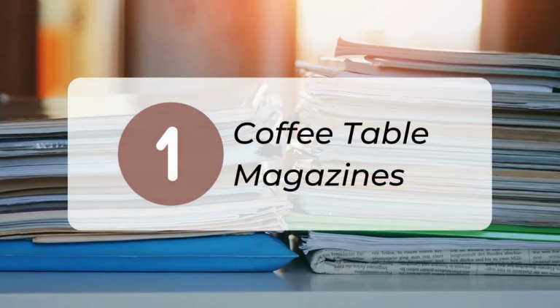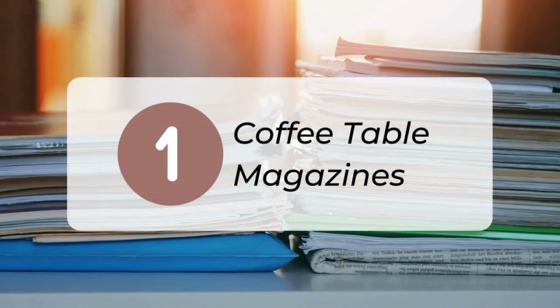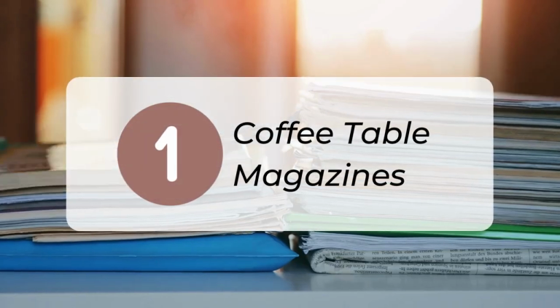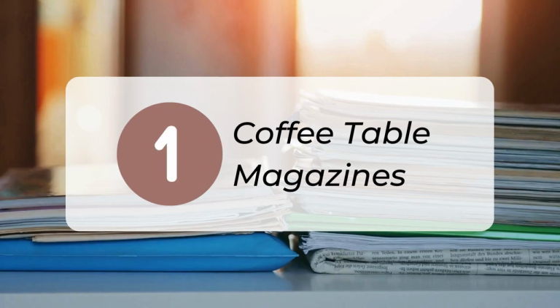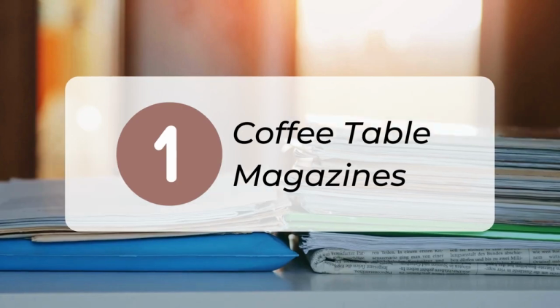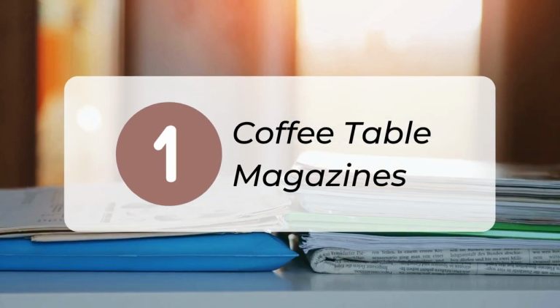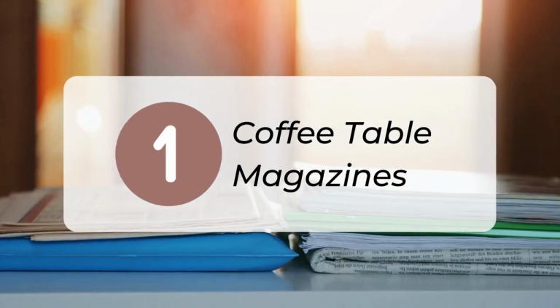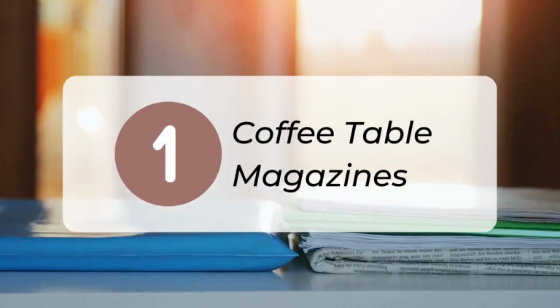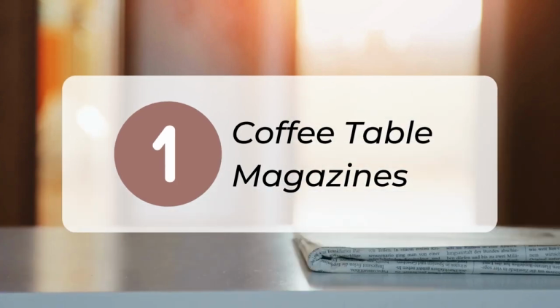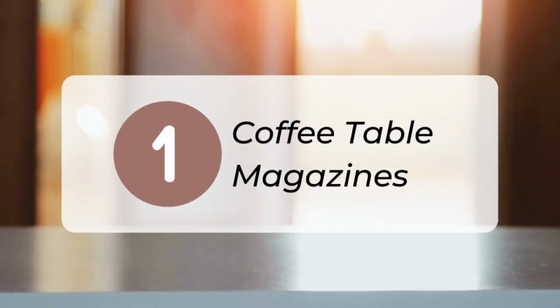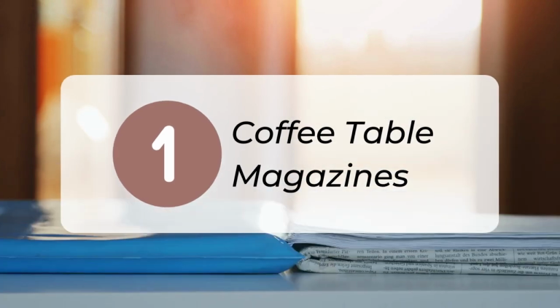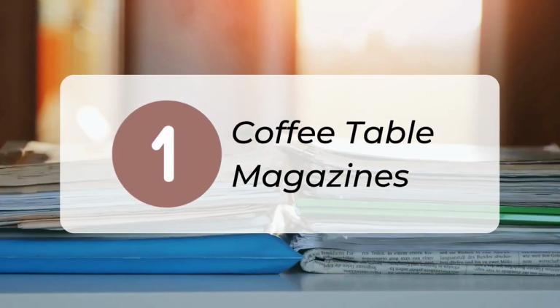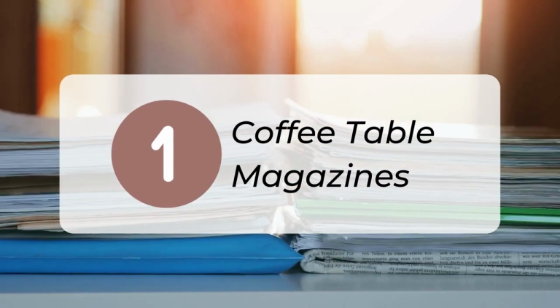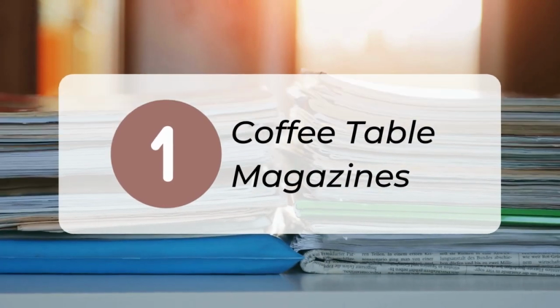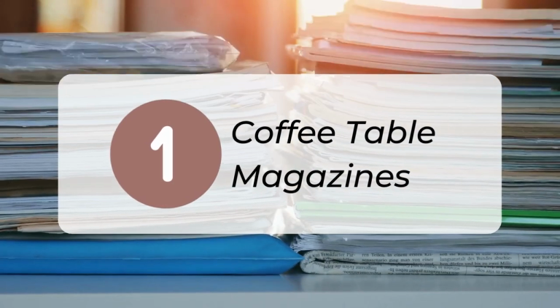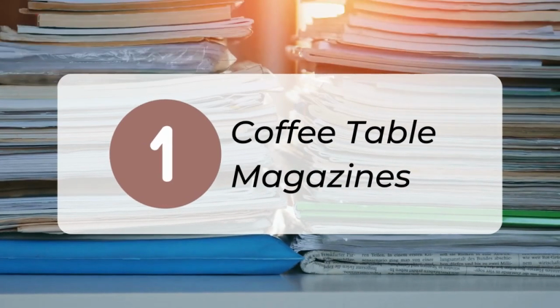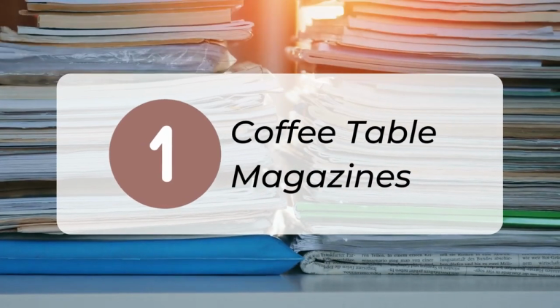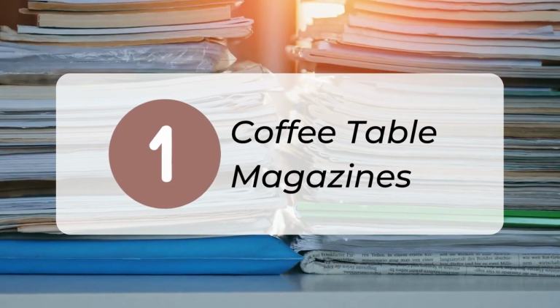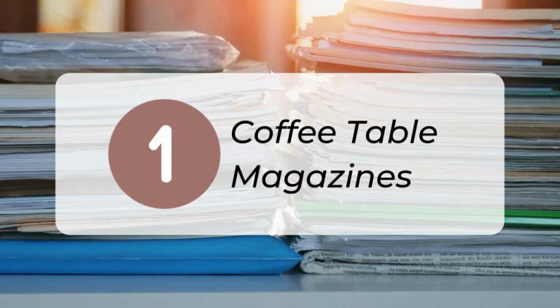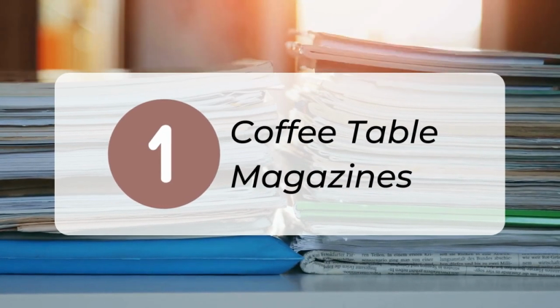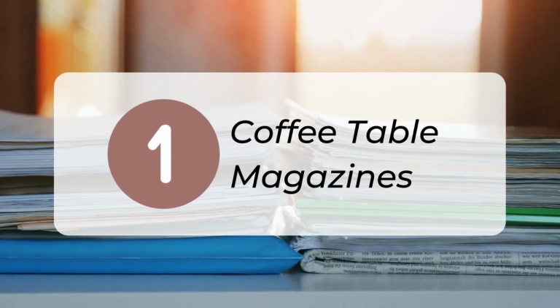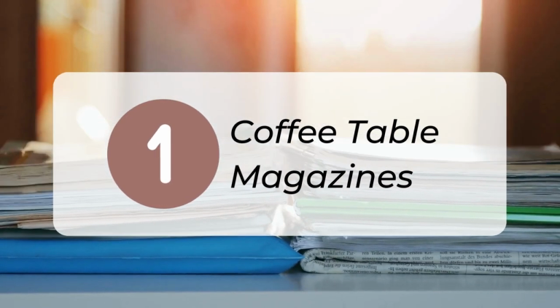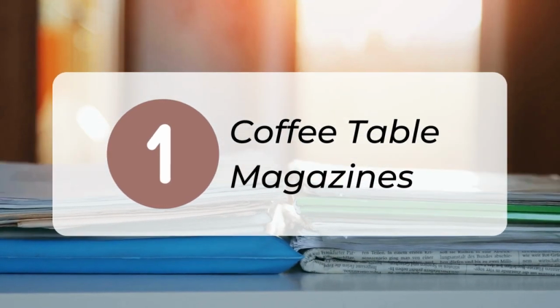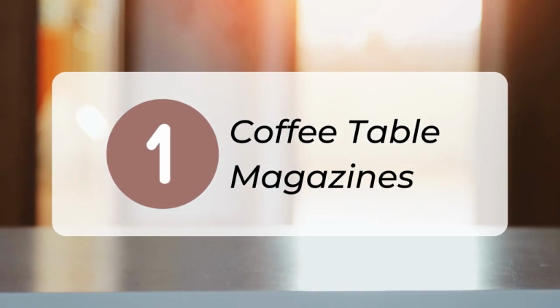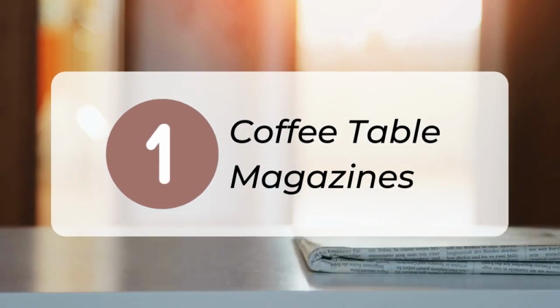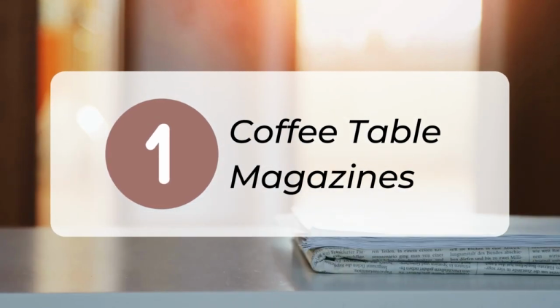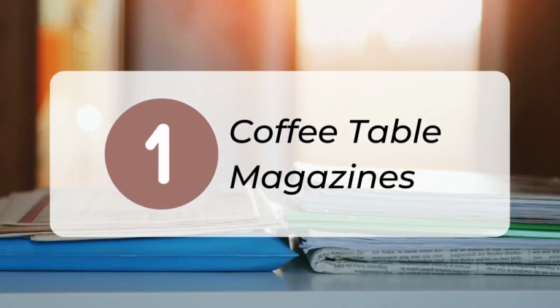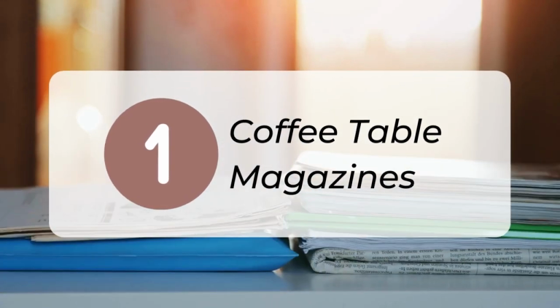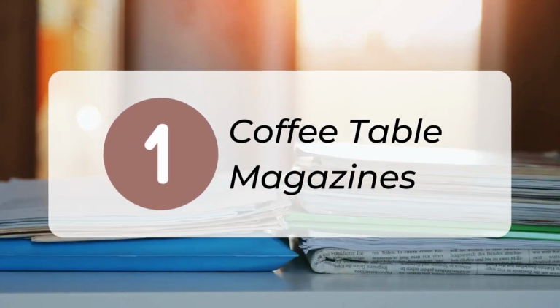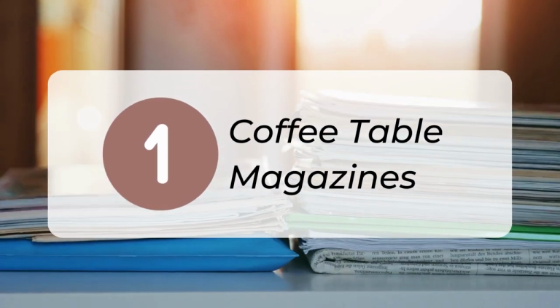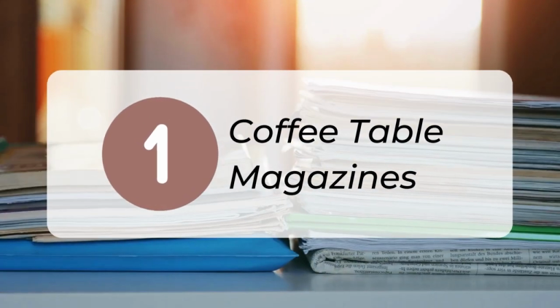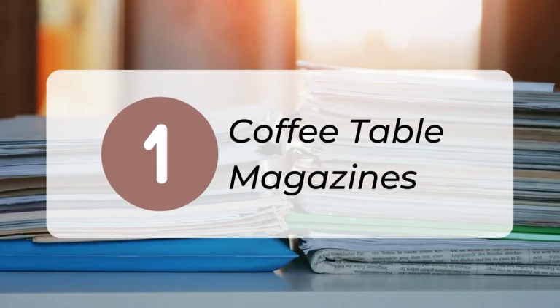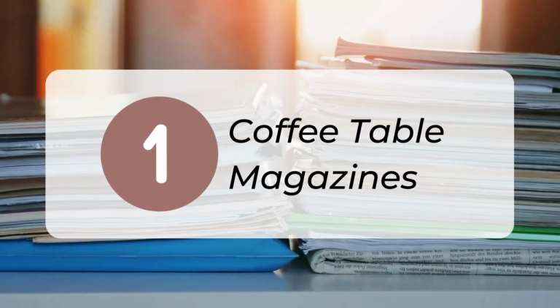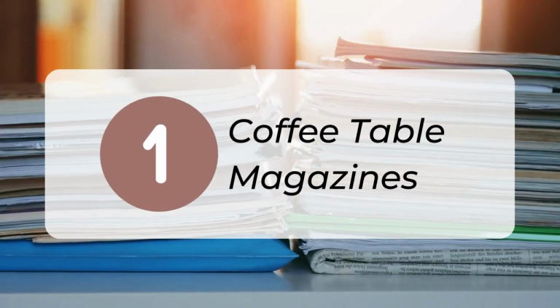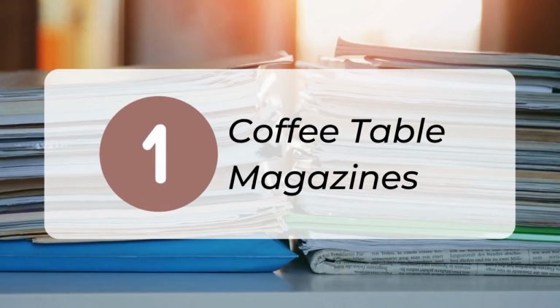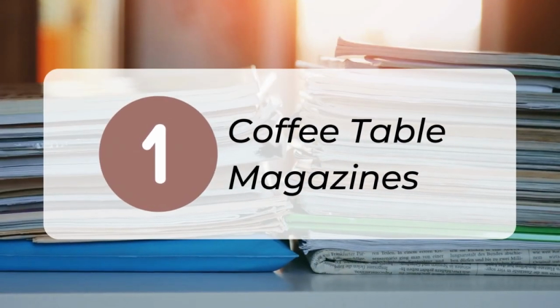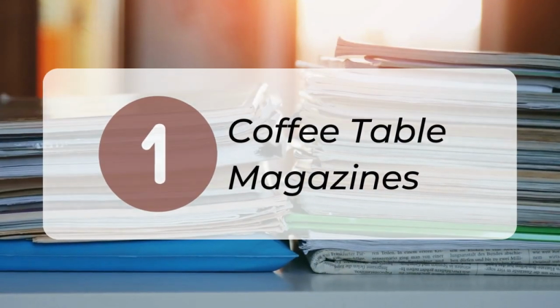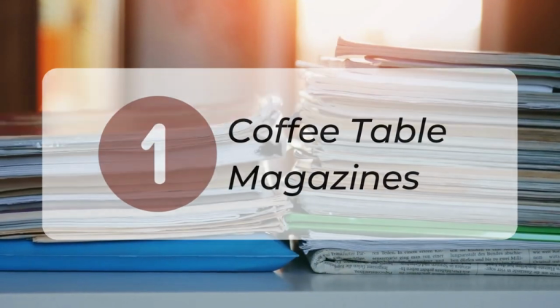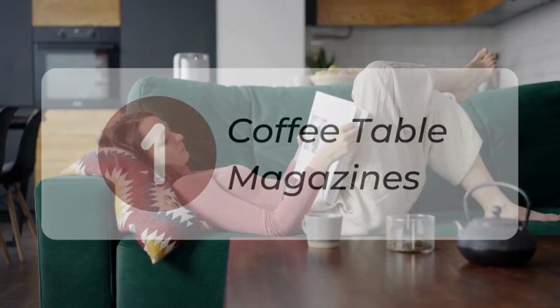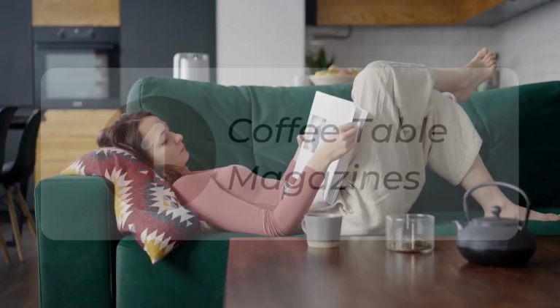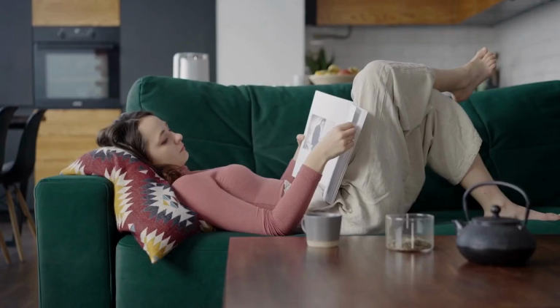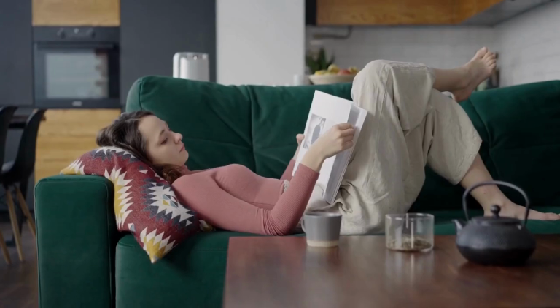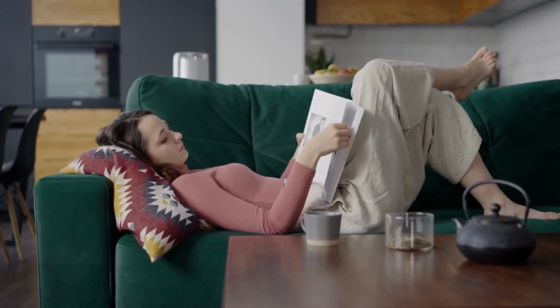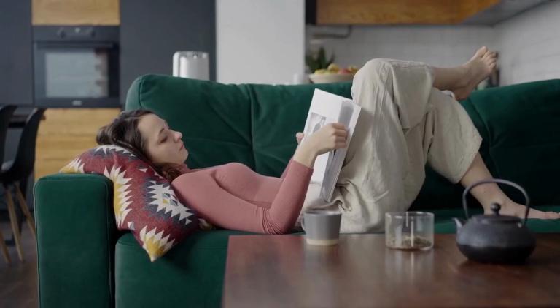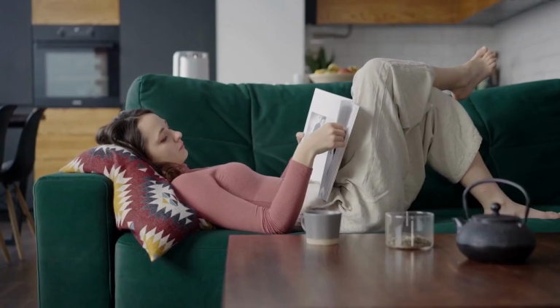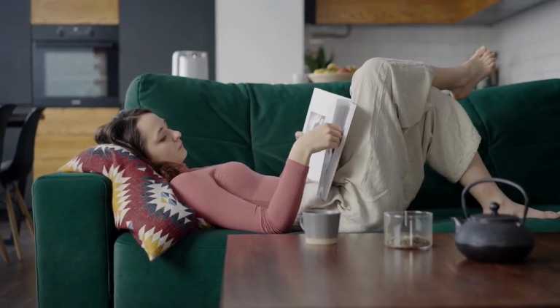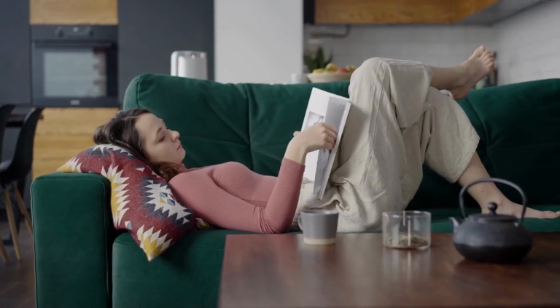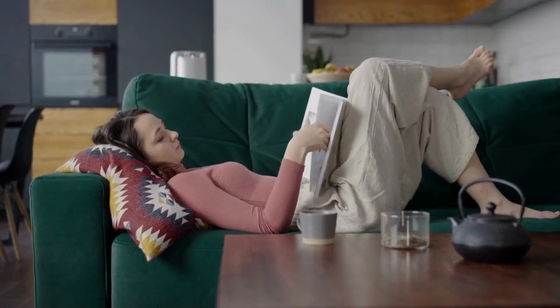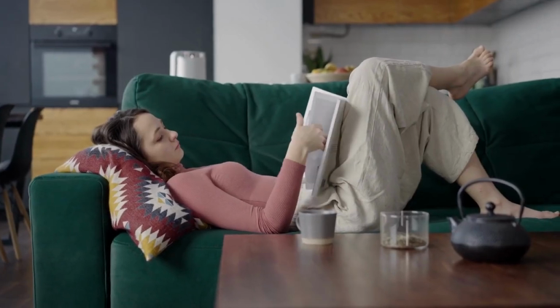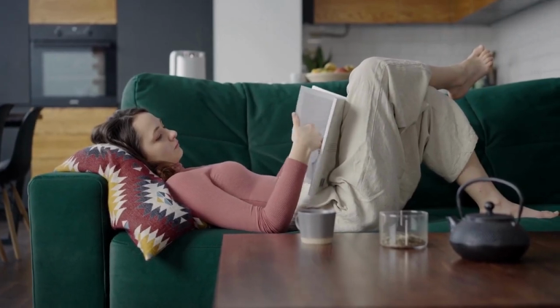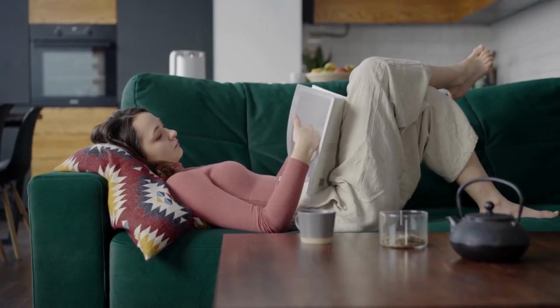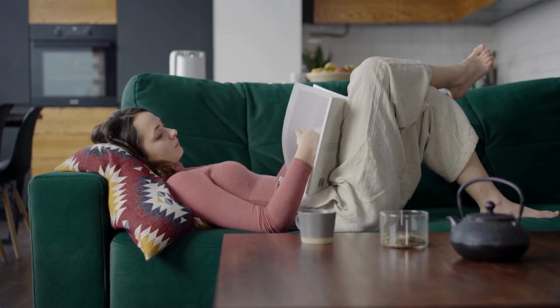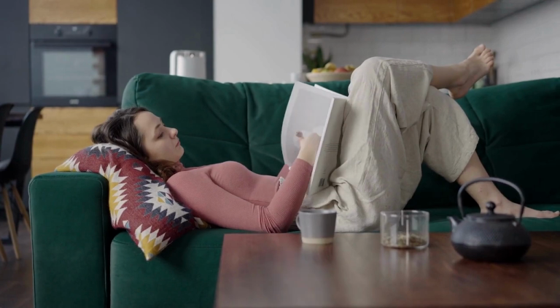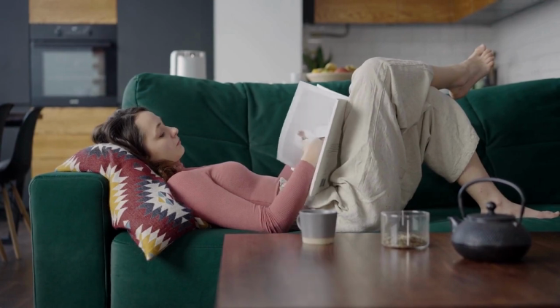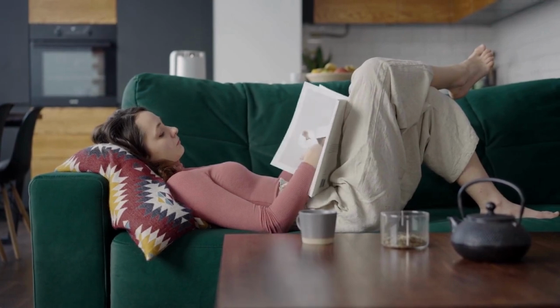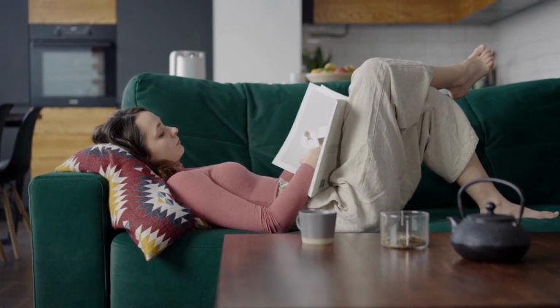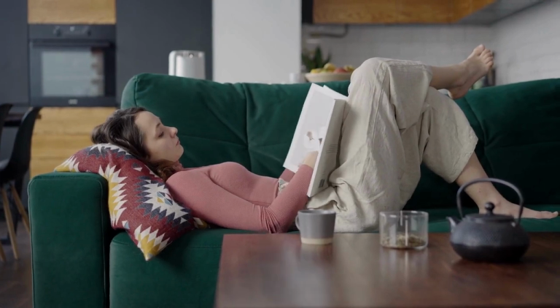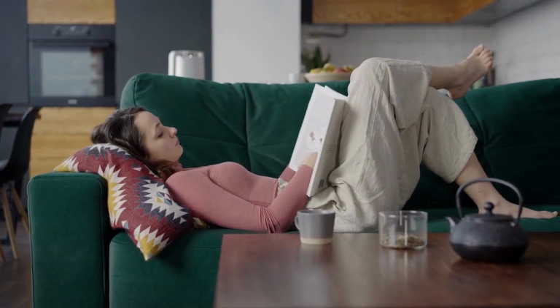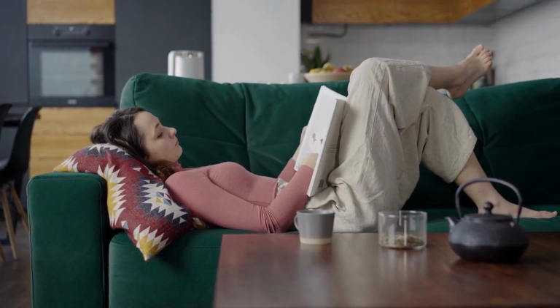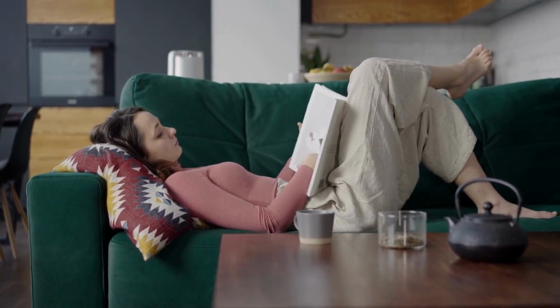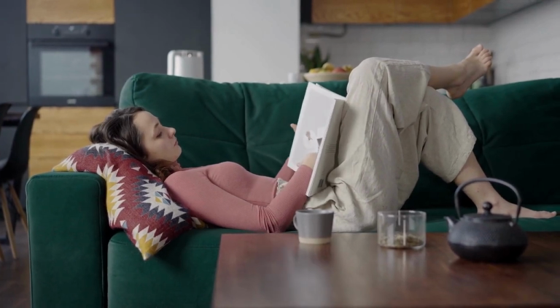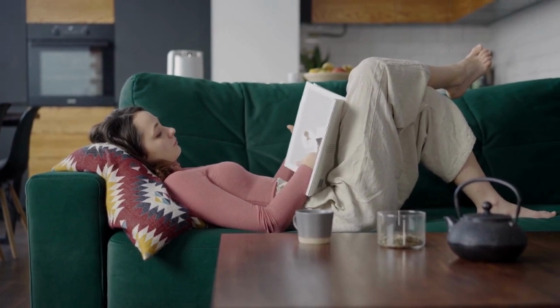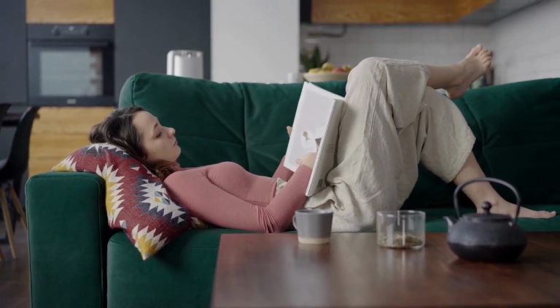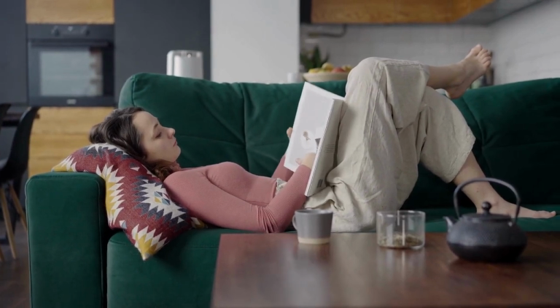1. Get rid of magazines that stay on your coffee table or other surfaces. If you don't actually read them, donate or recycle them.